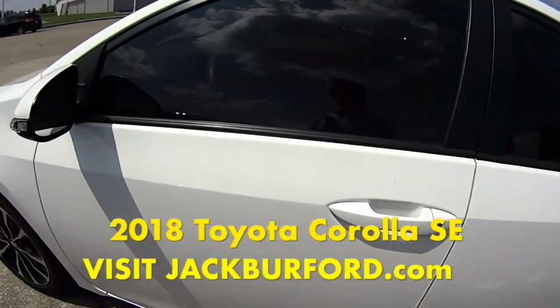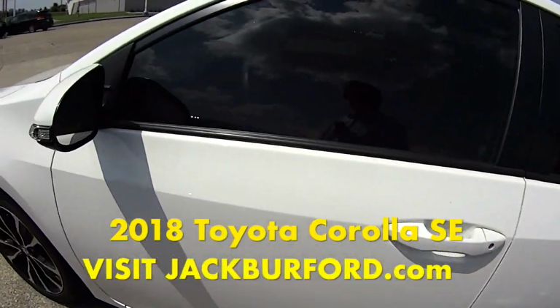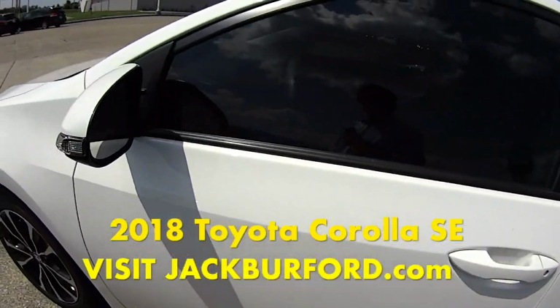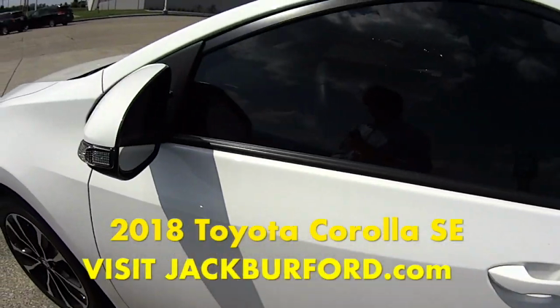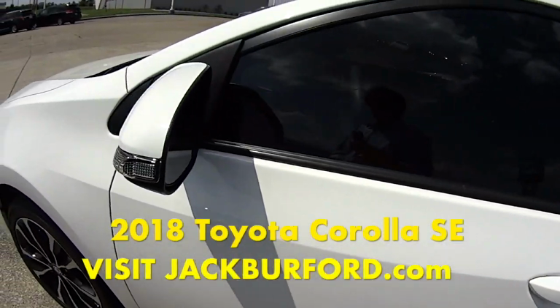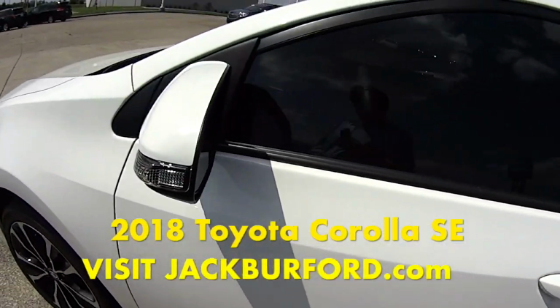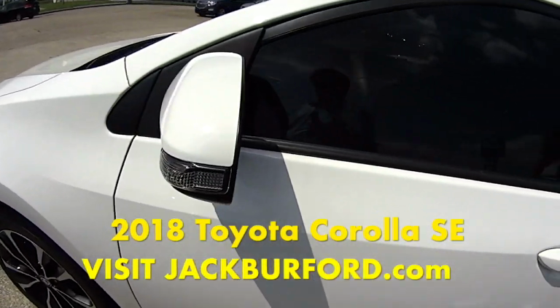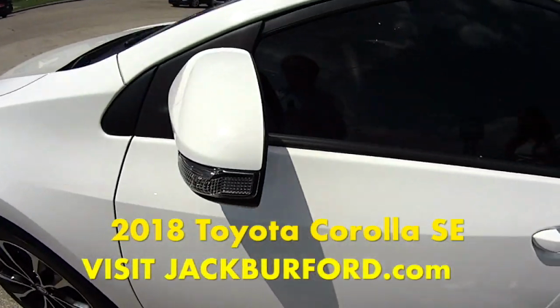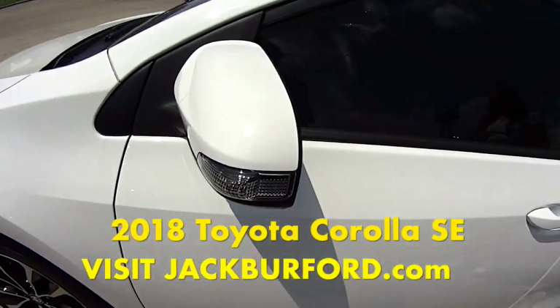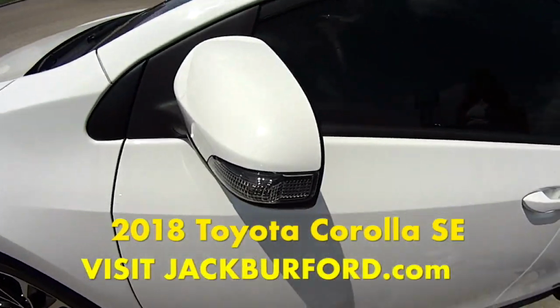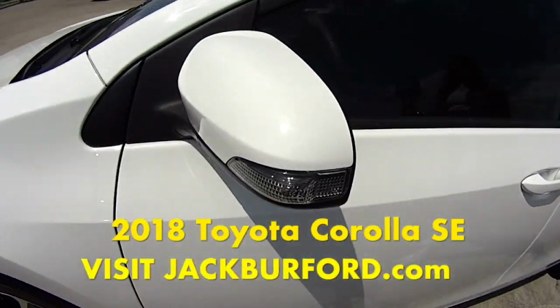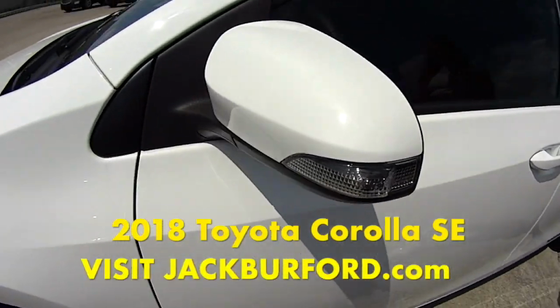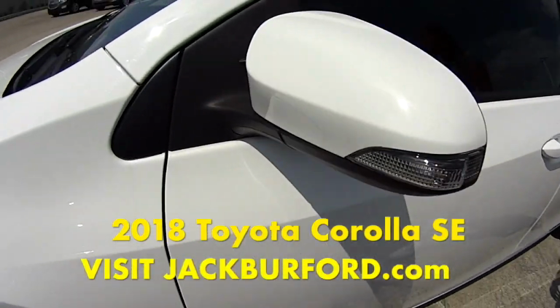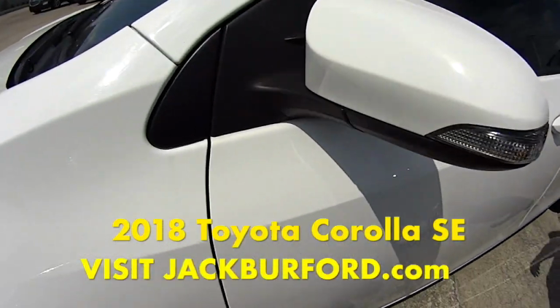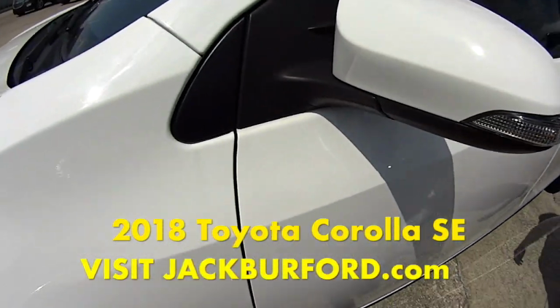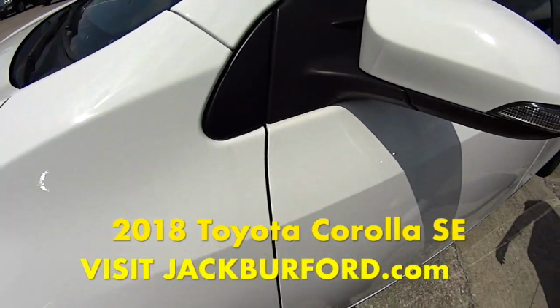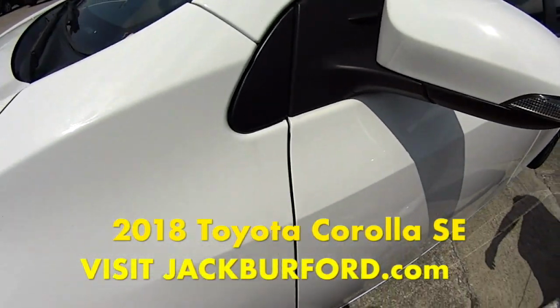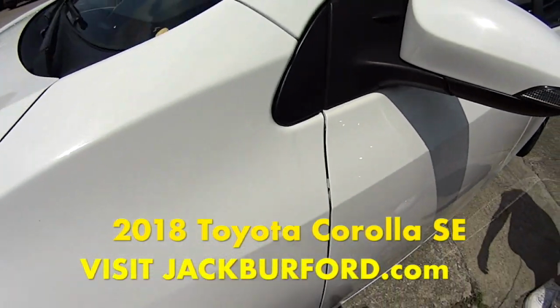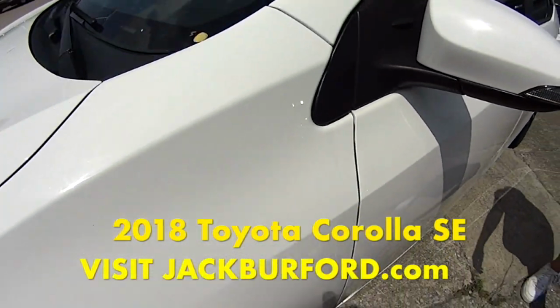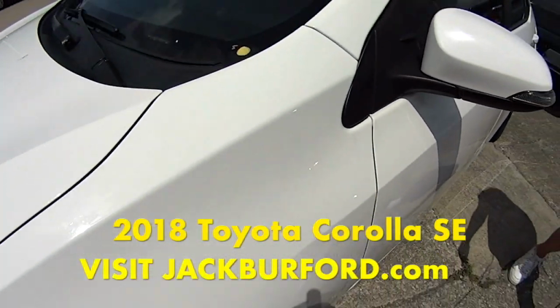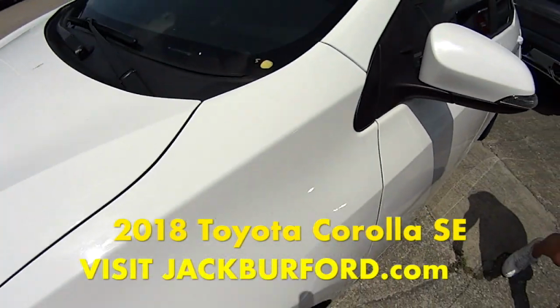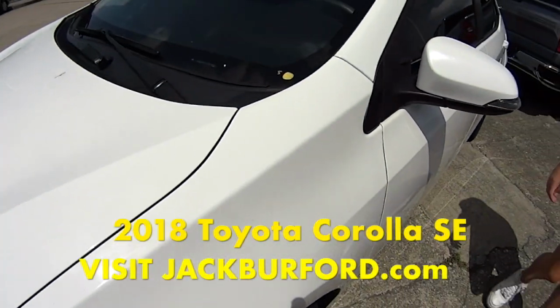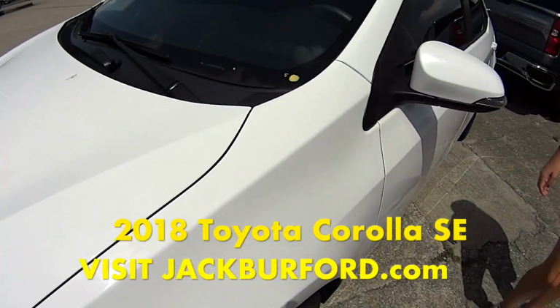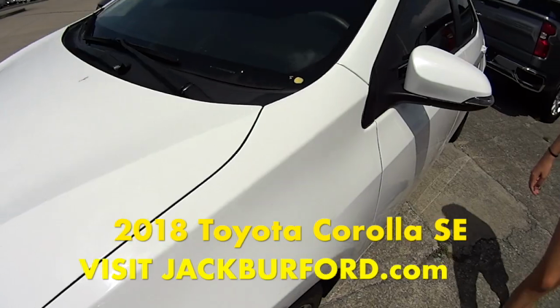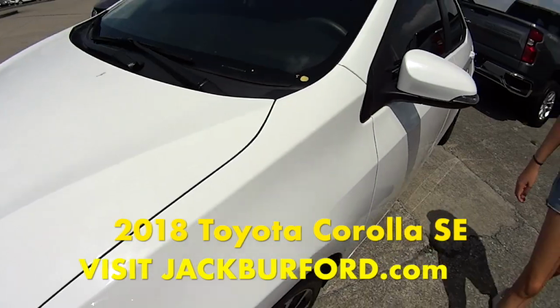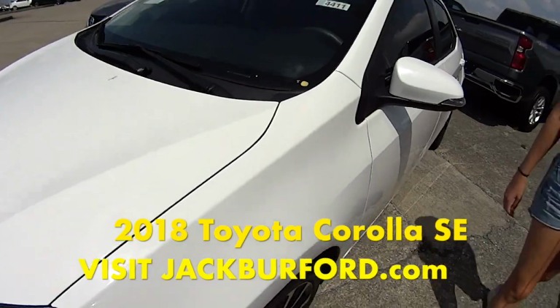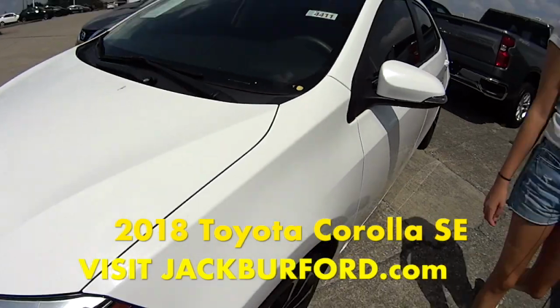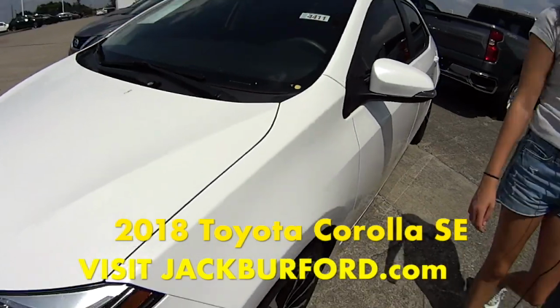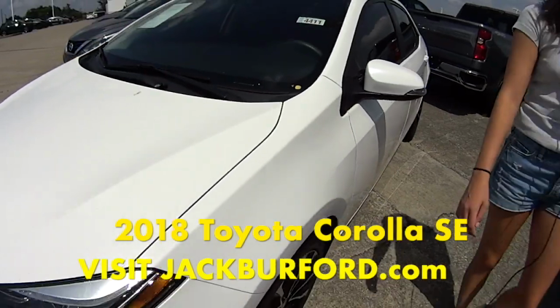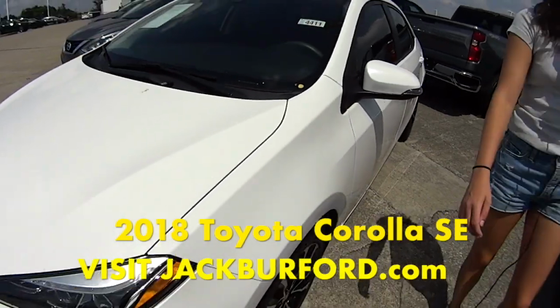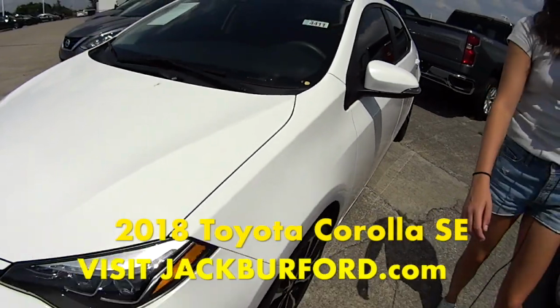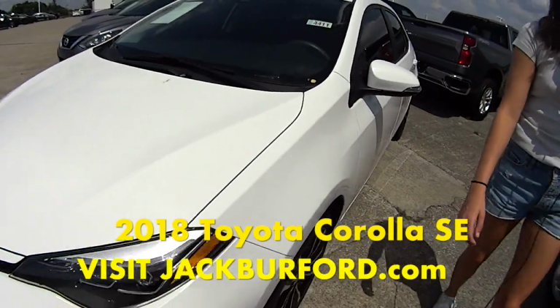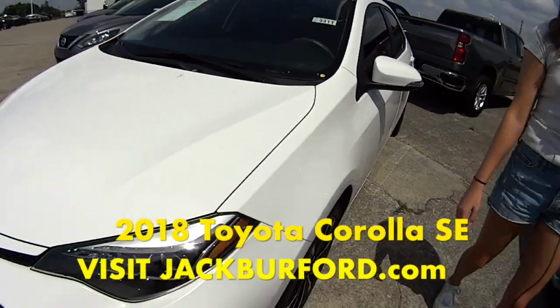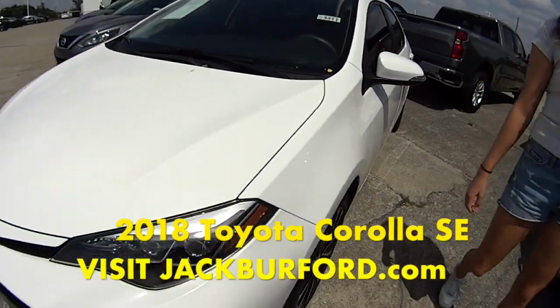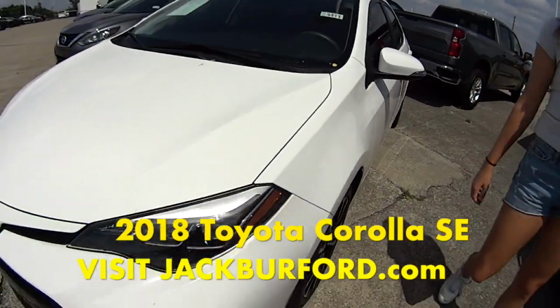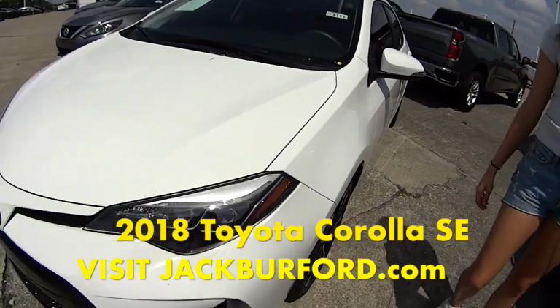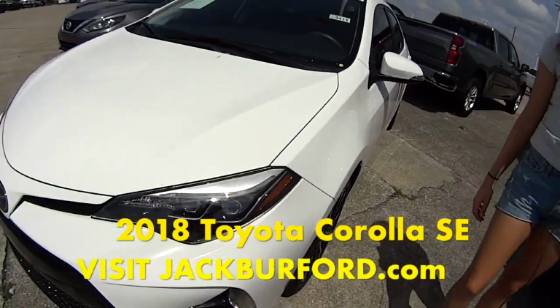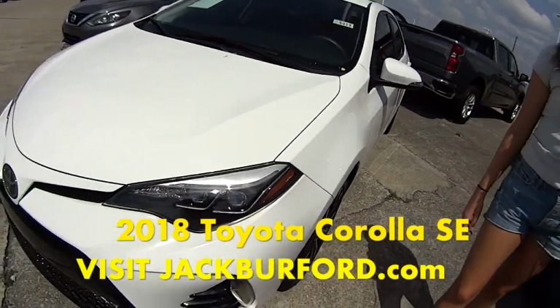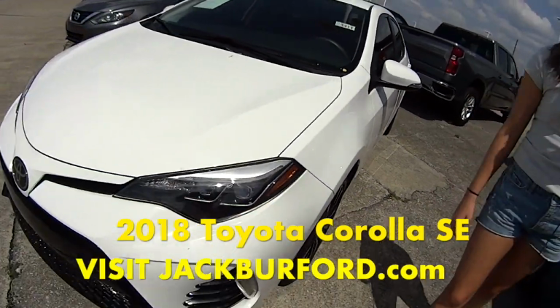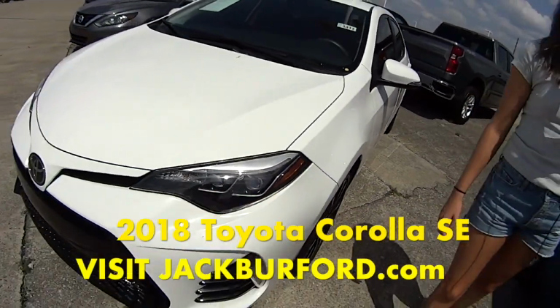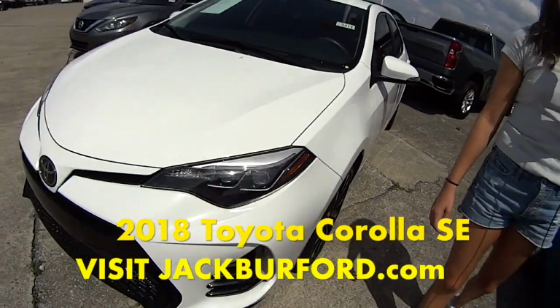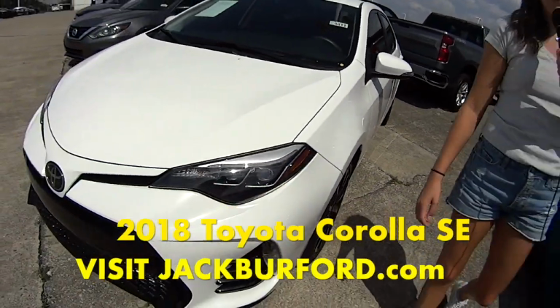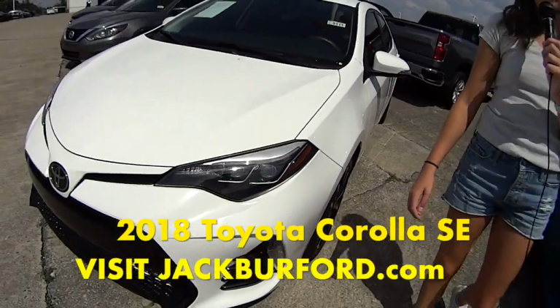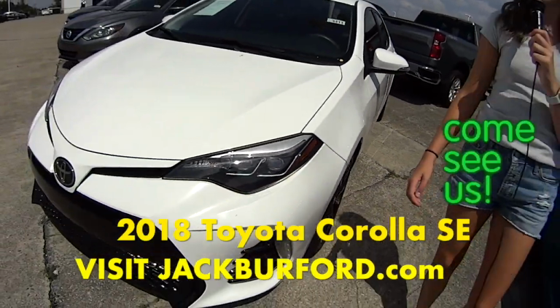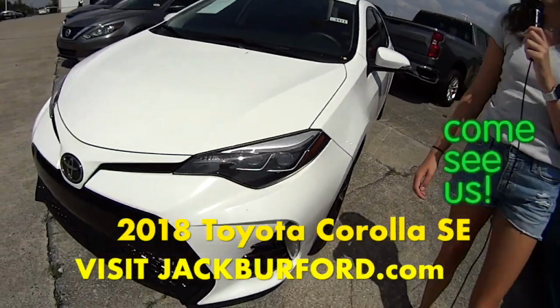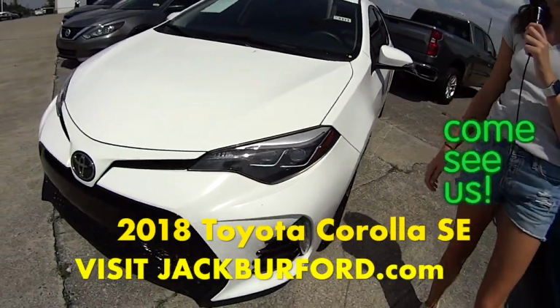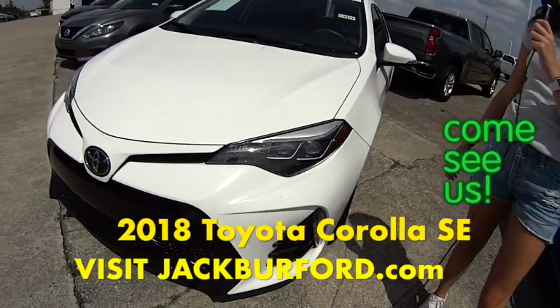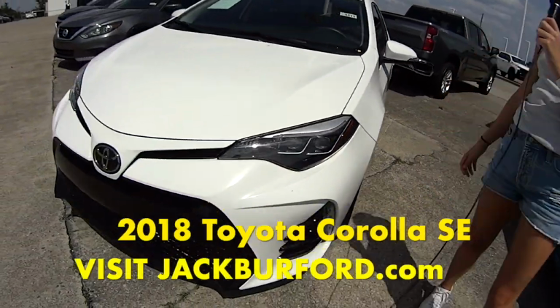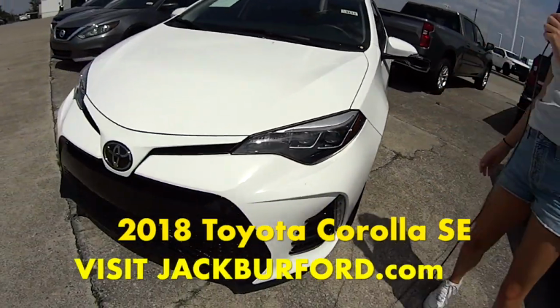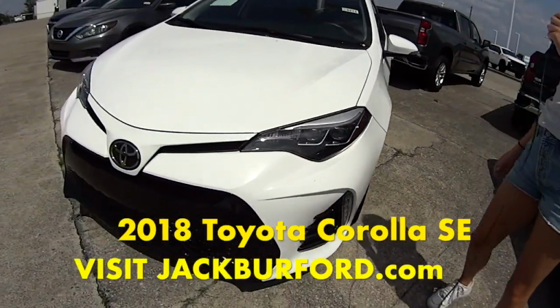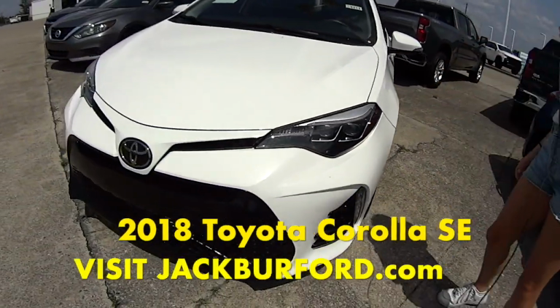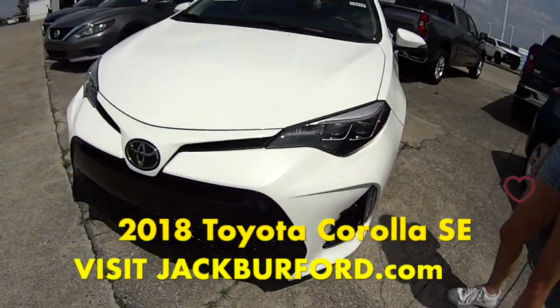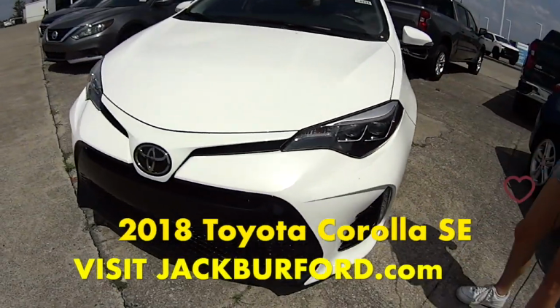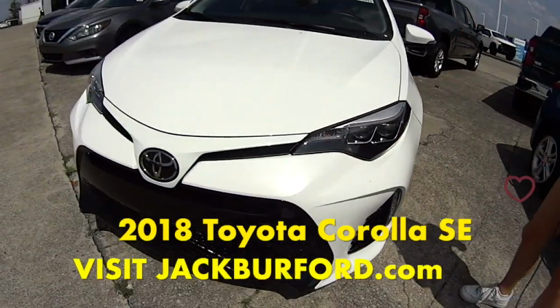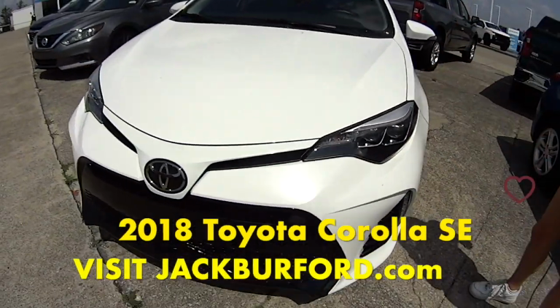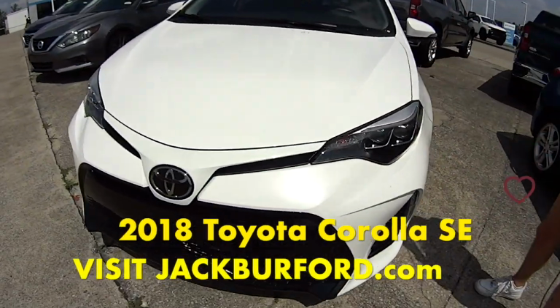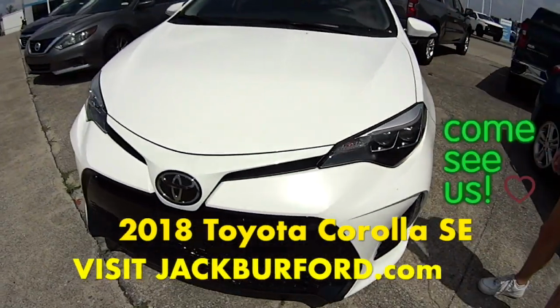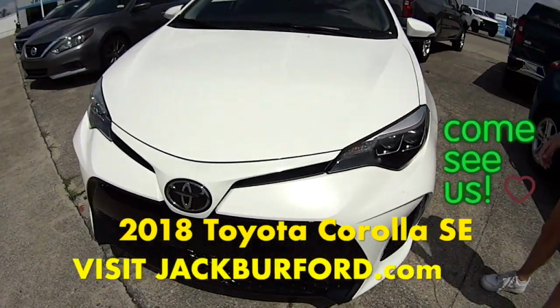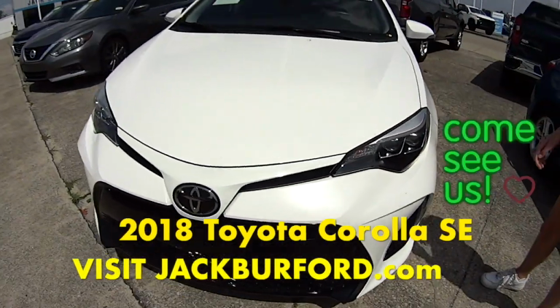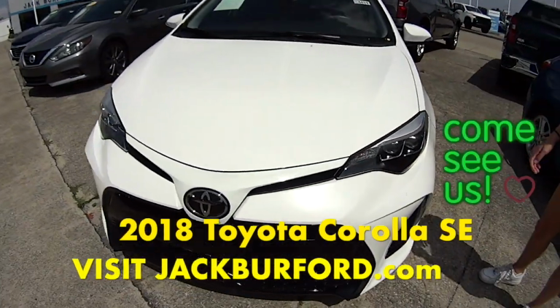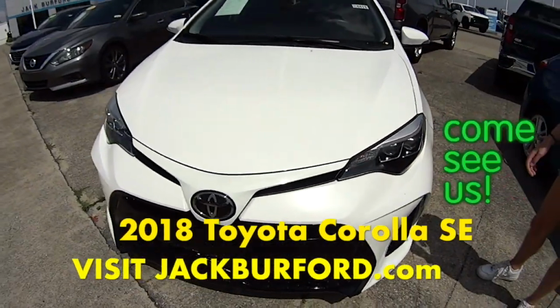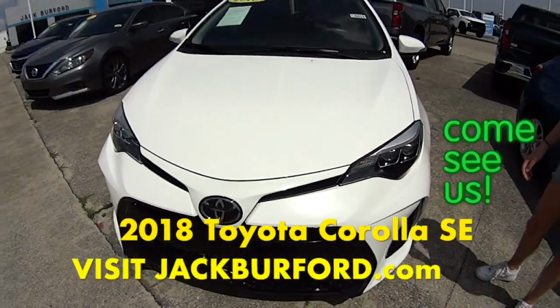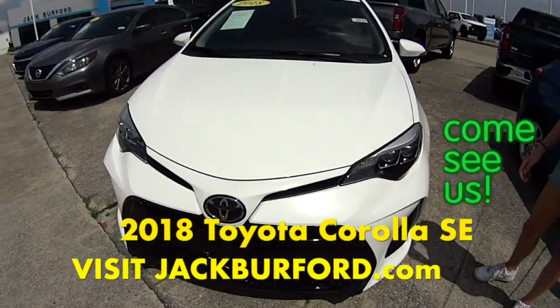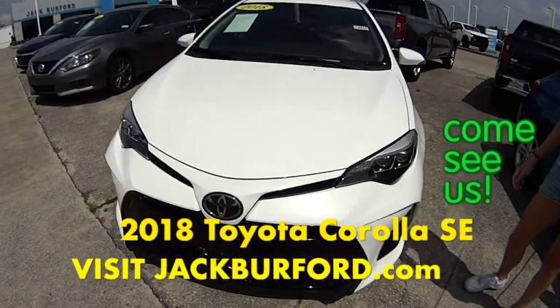This is perfect for just about anybody. For a first-time driver, this would be an awesome car.